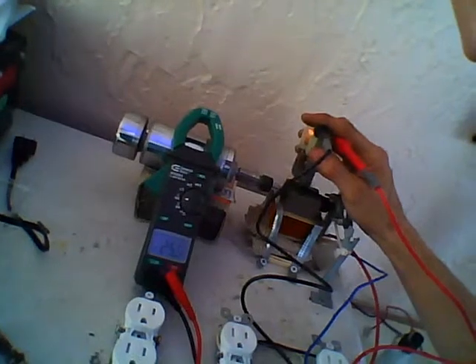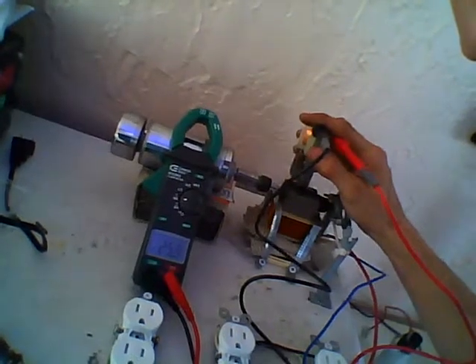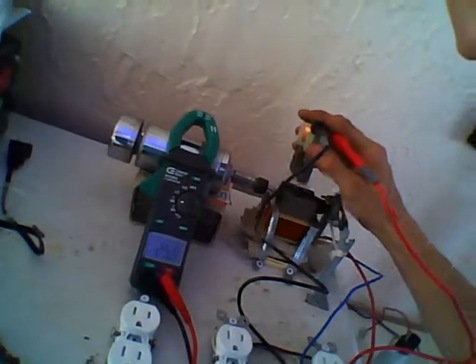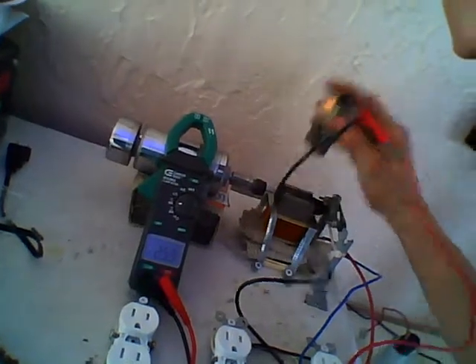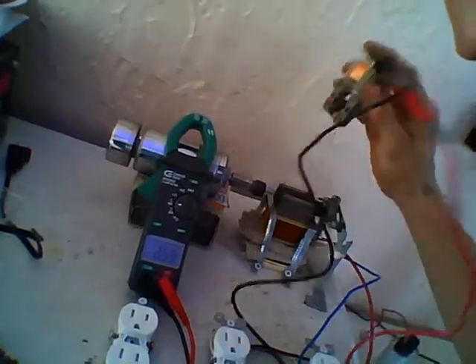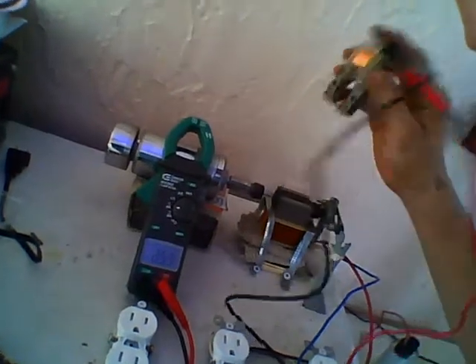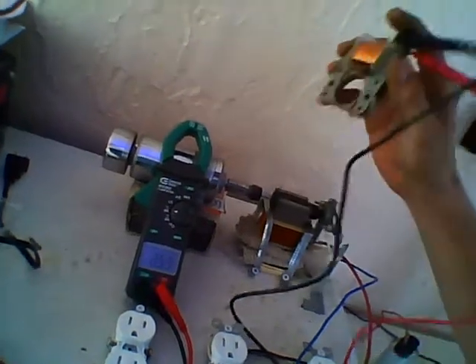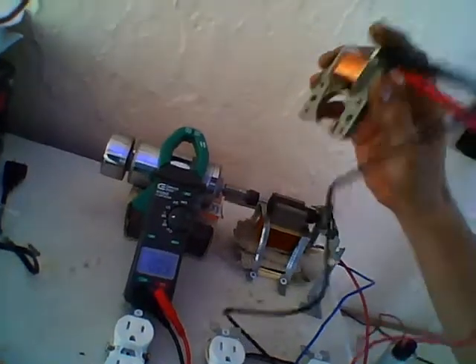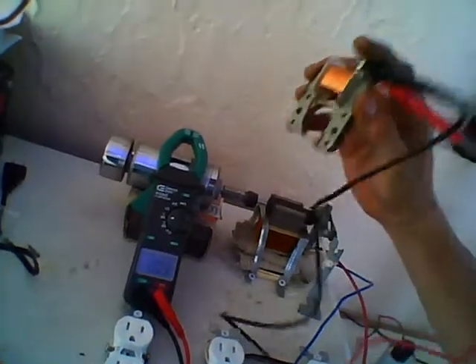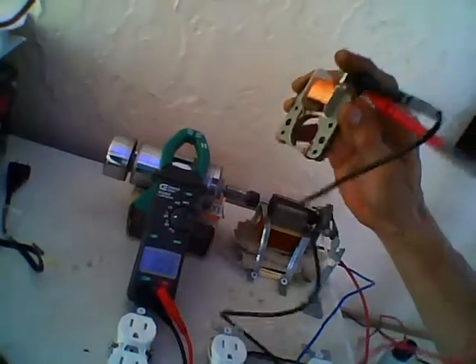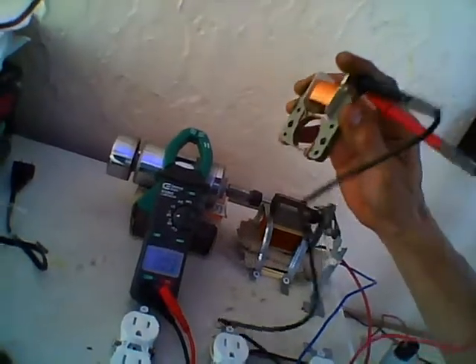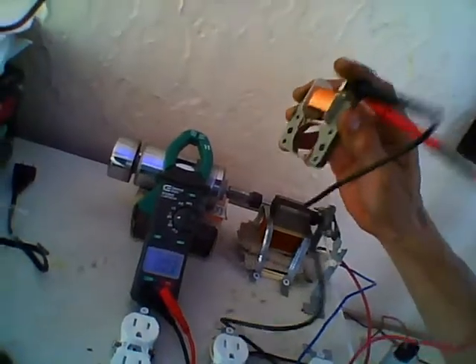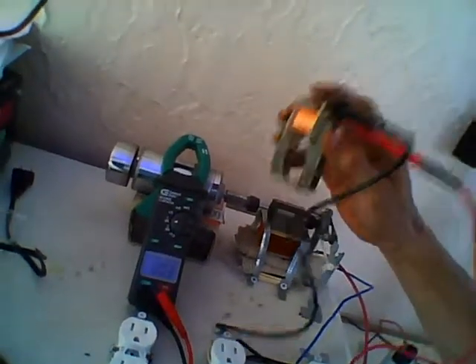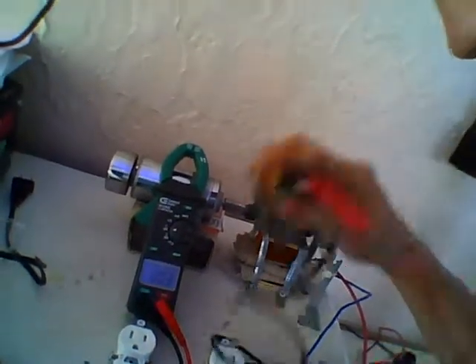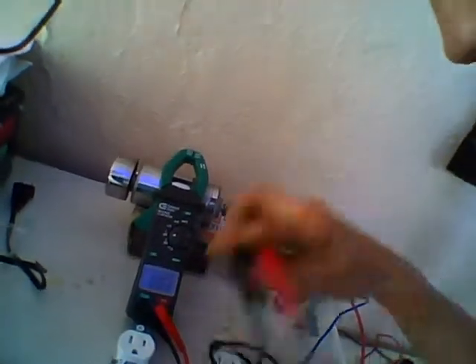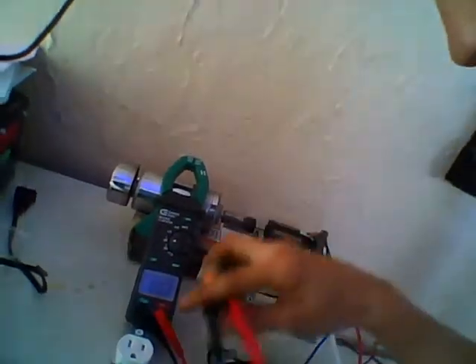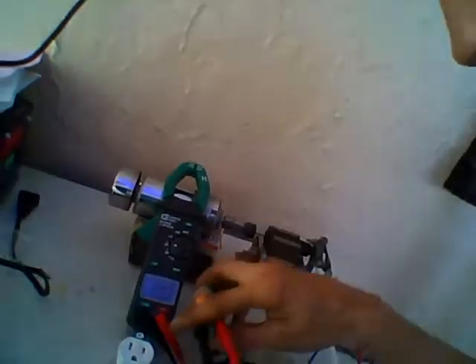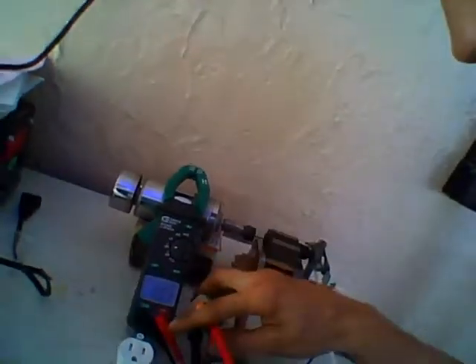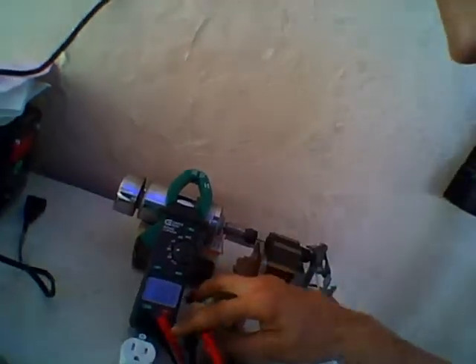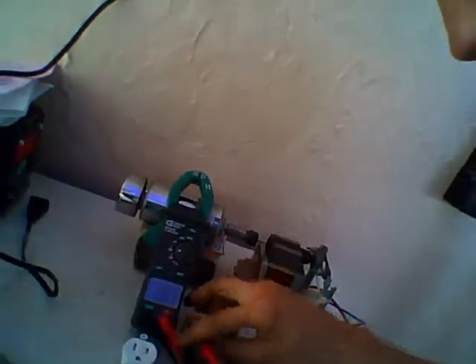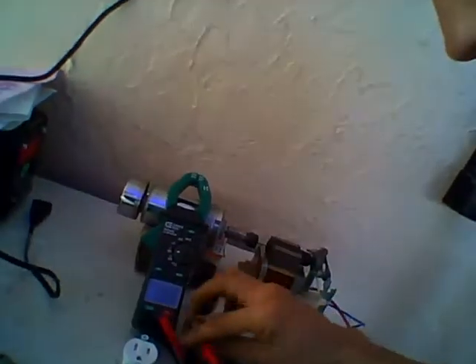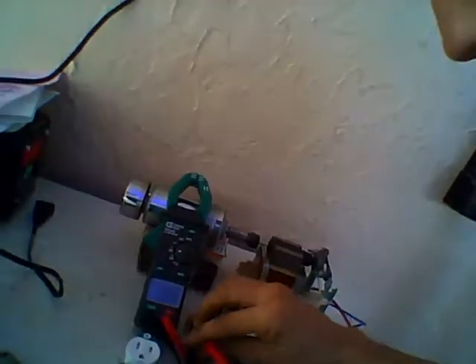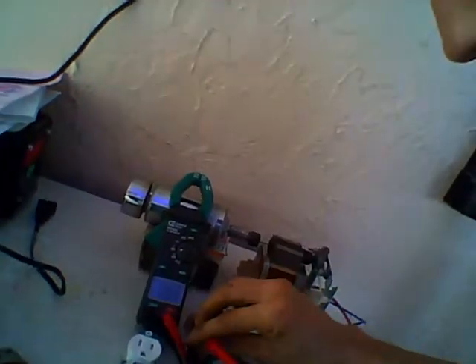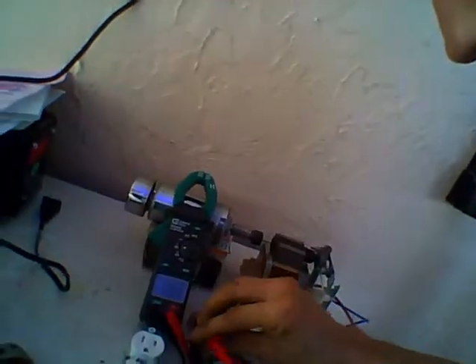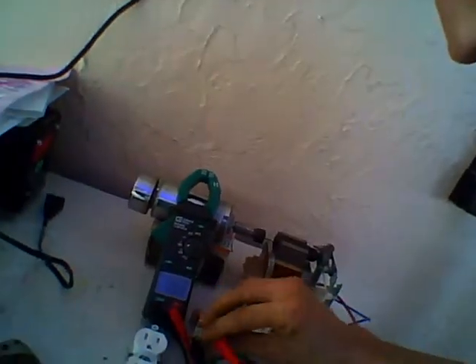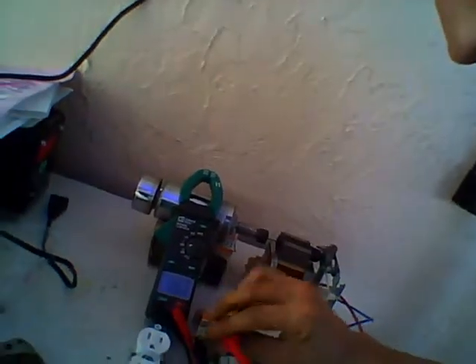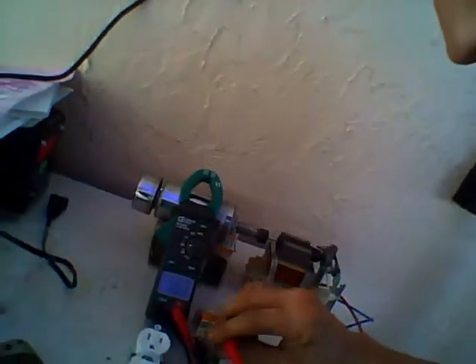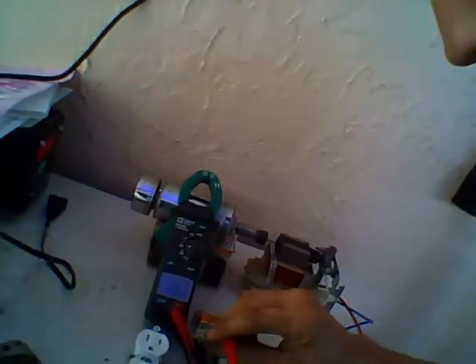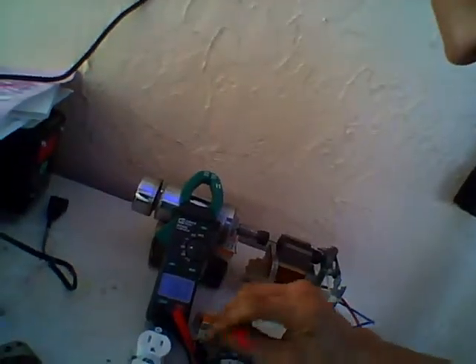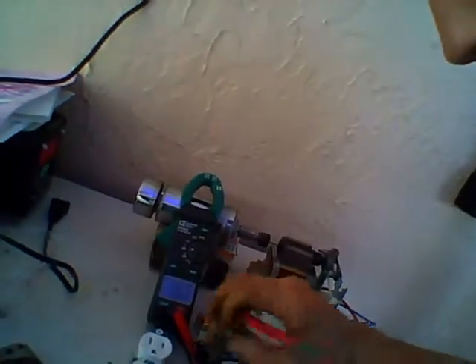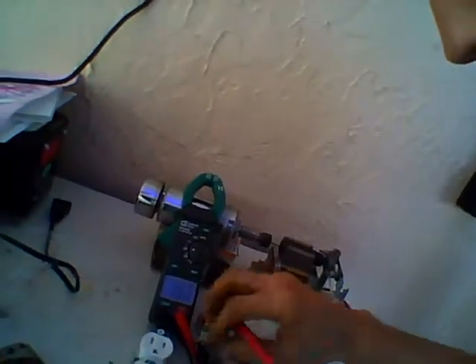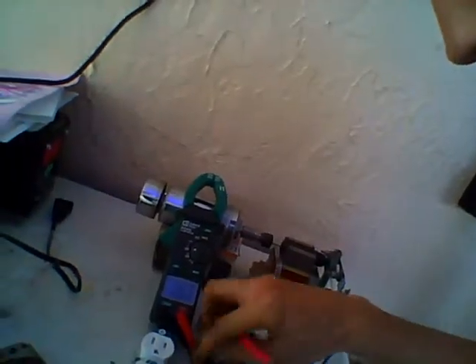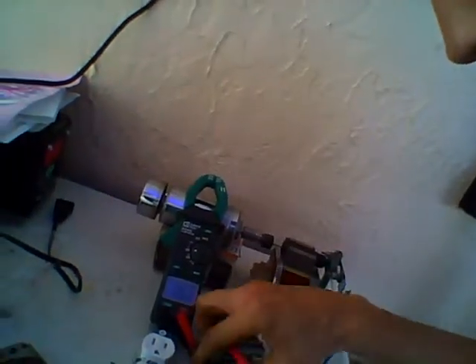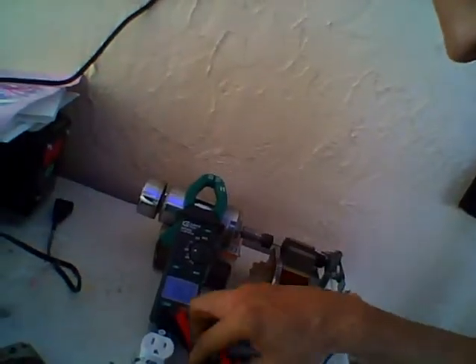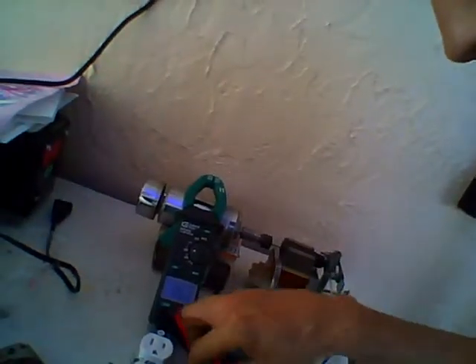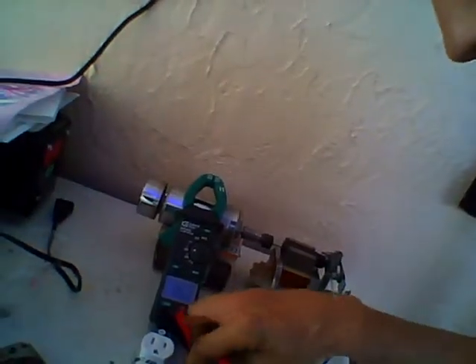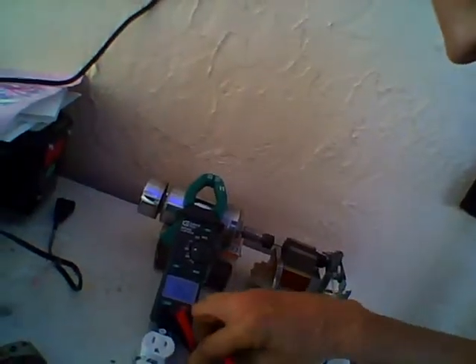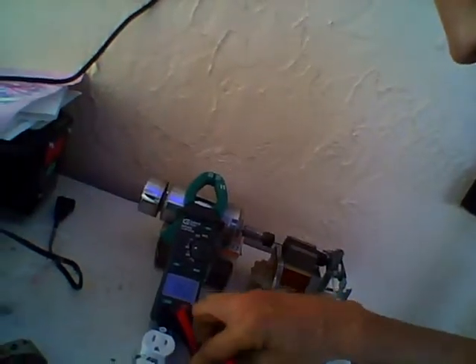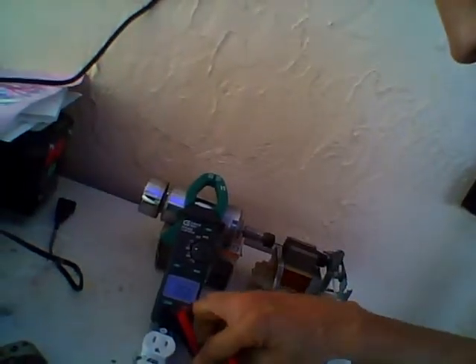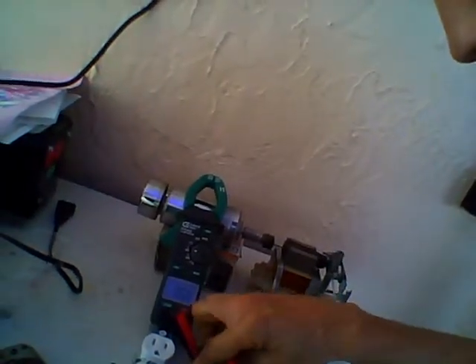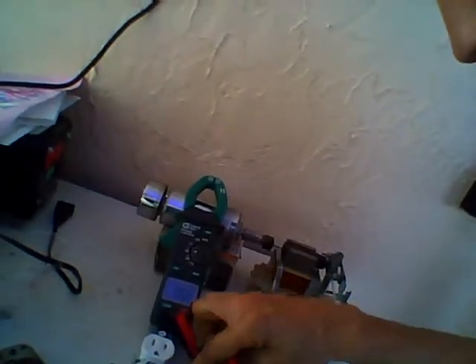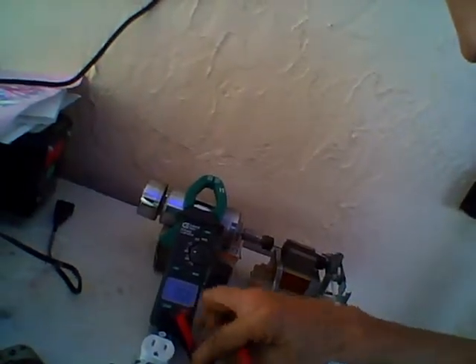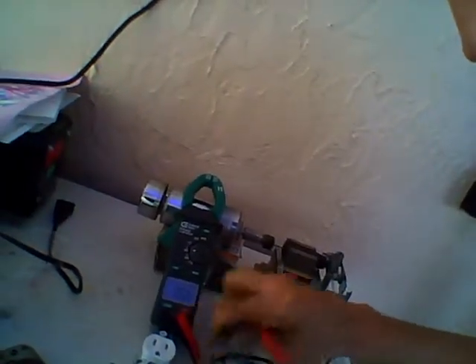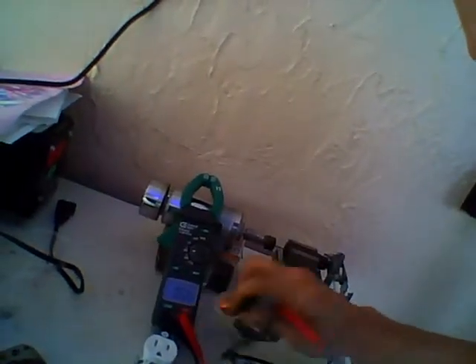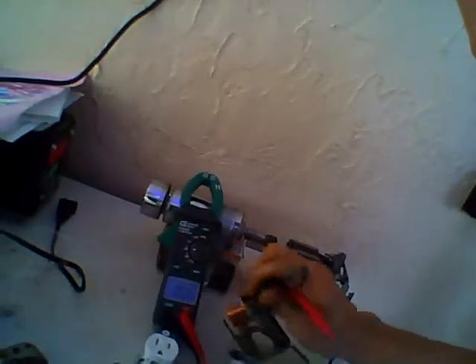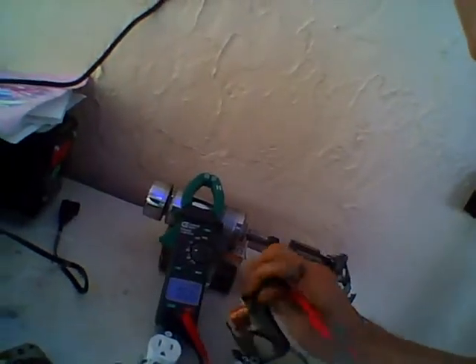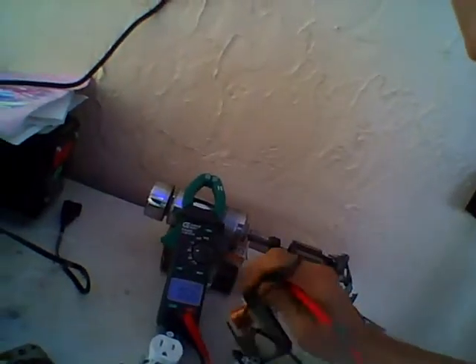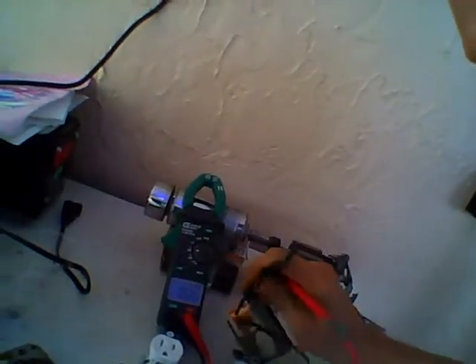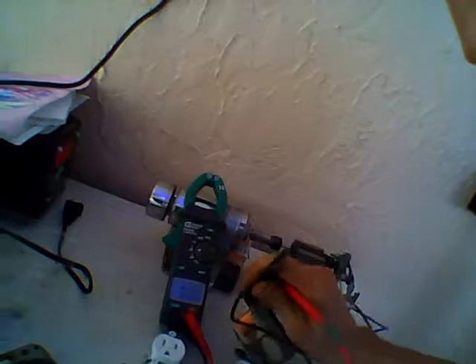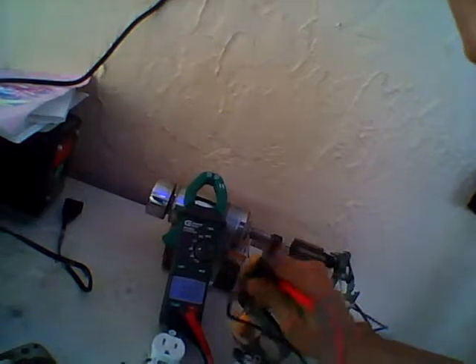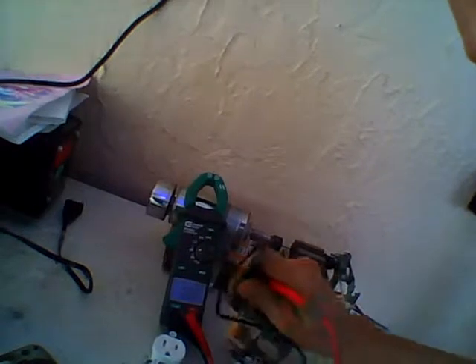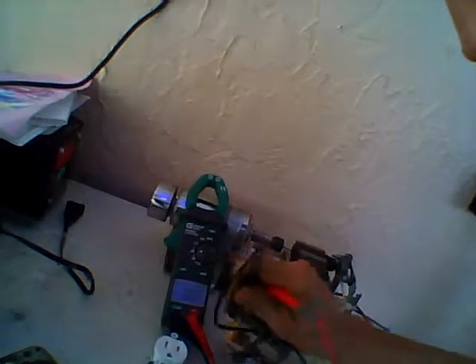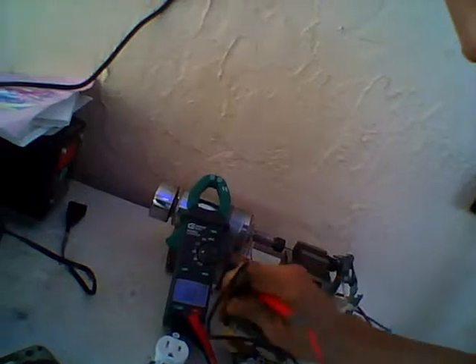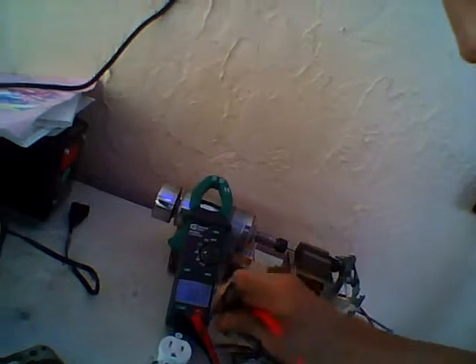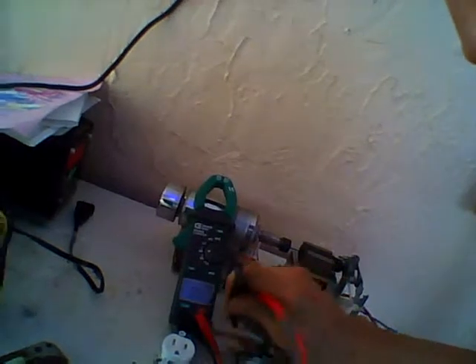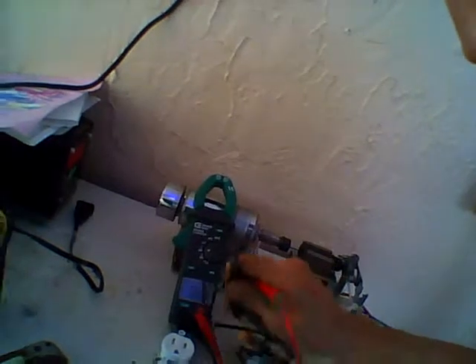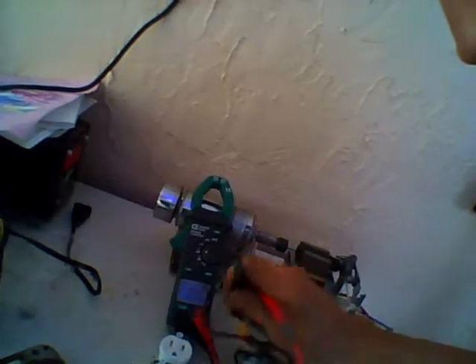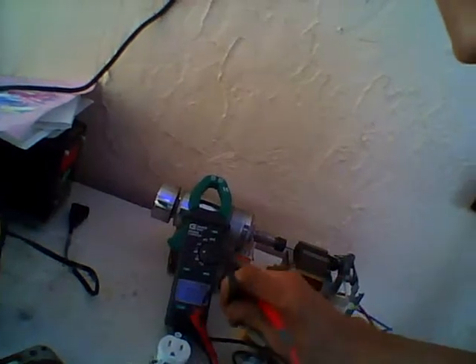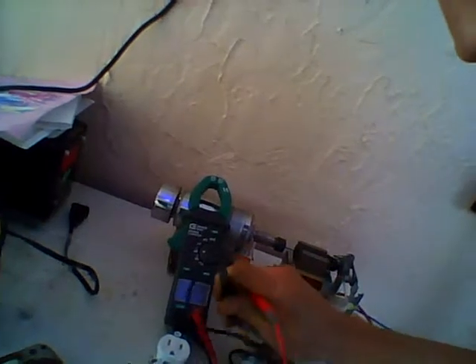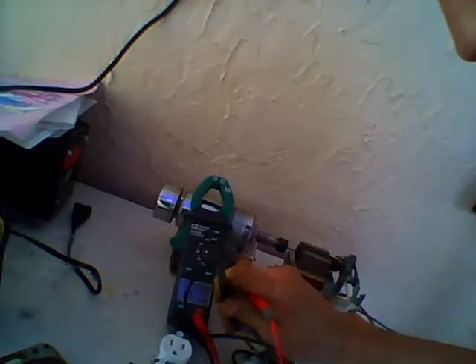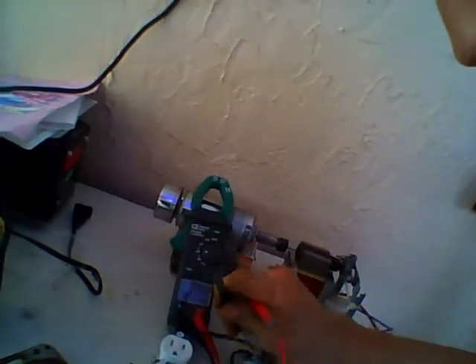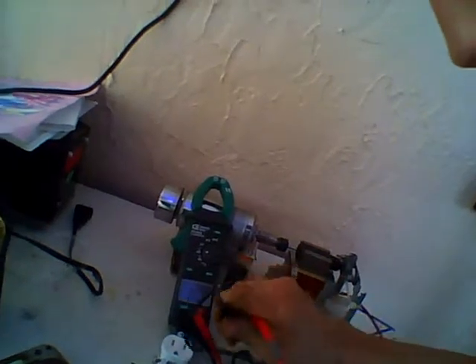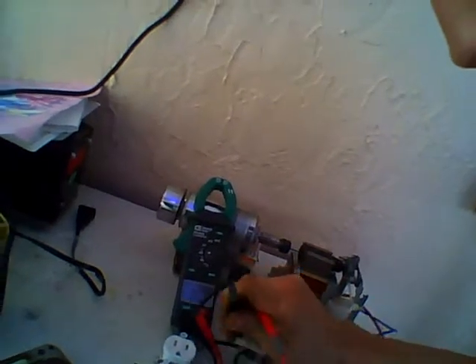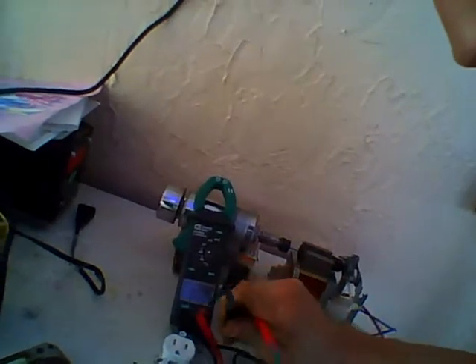That's this one. Now let's see what we're getting out of this one over here, which is the actual system itself.